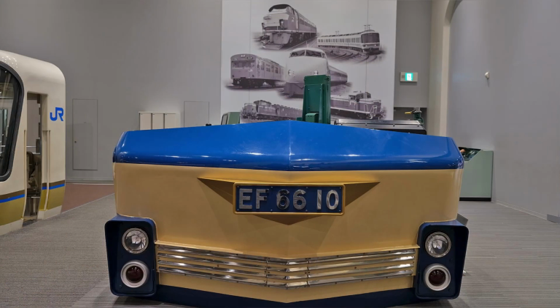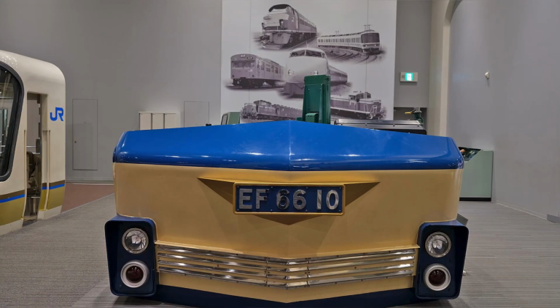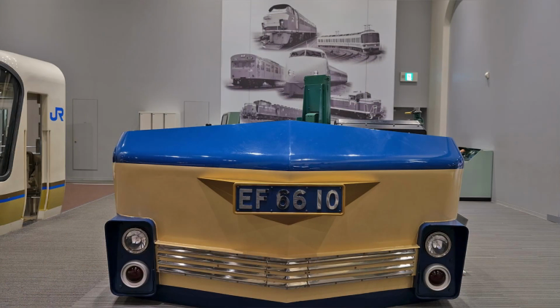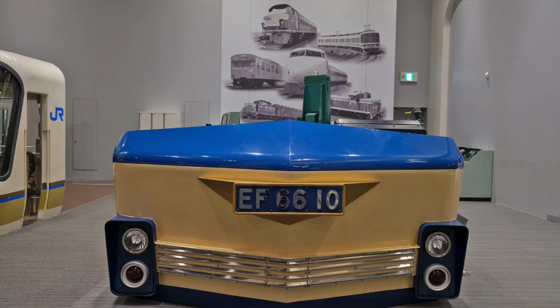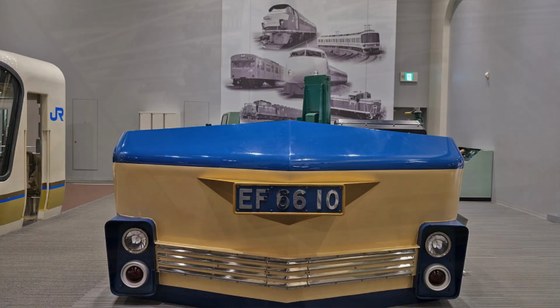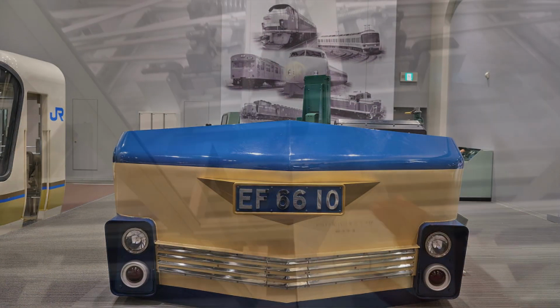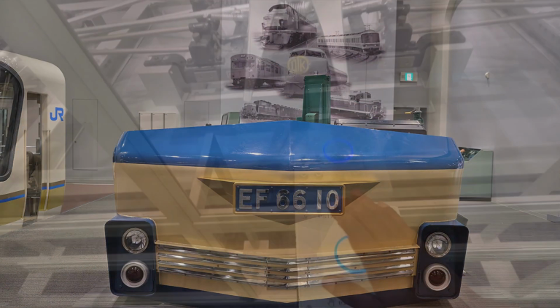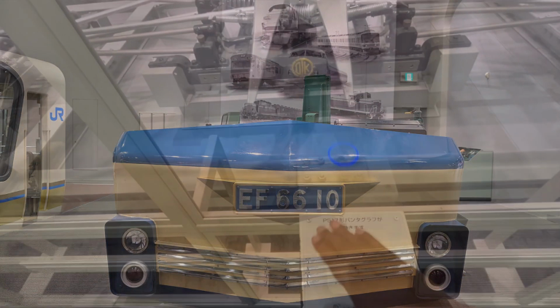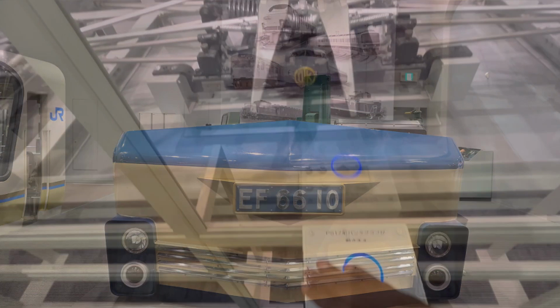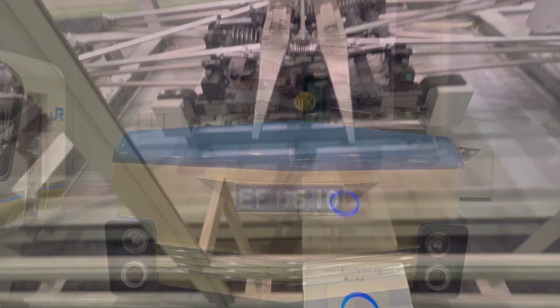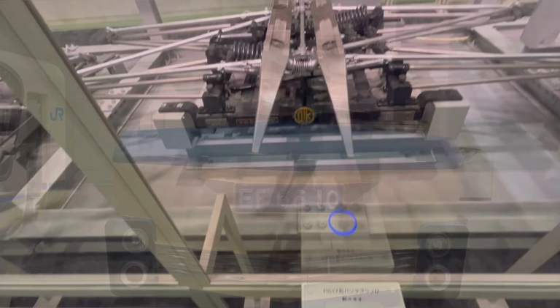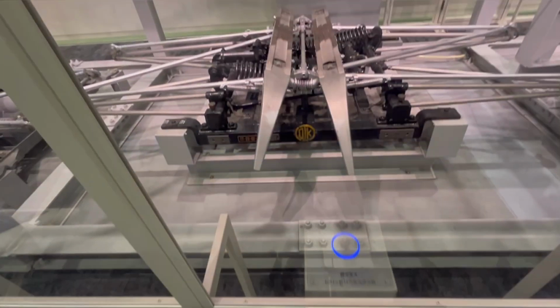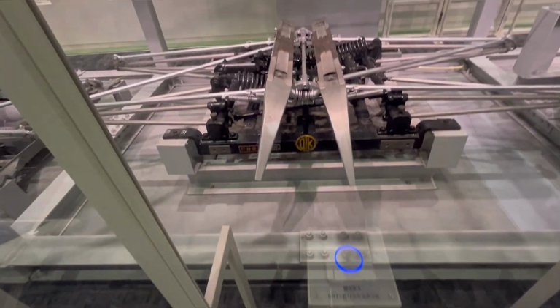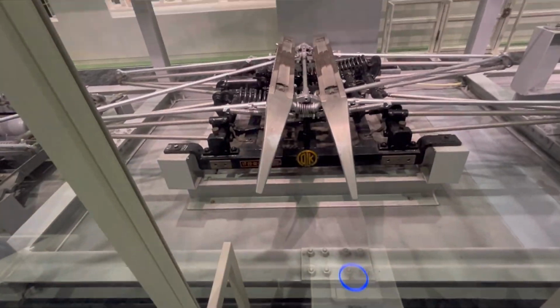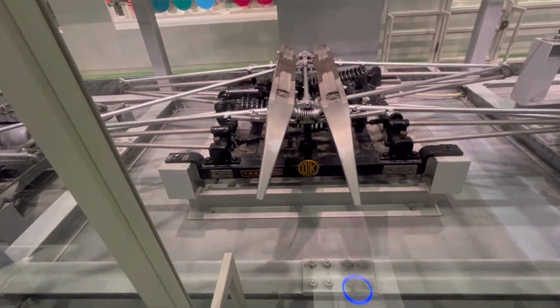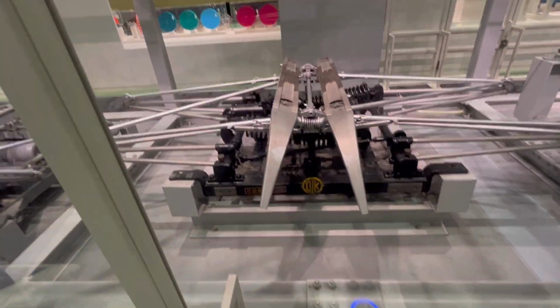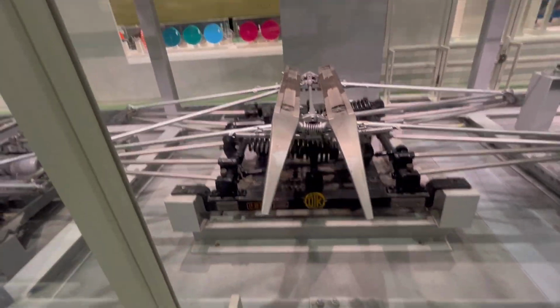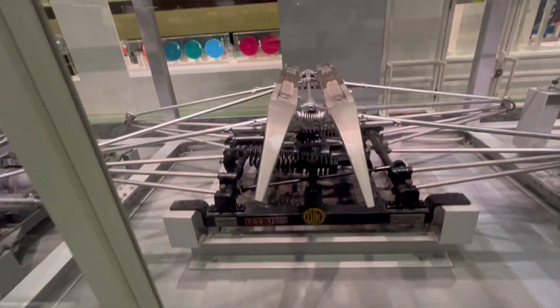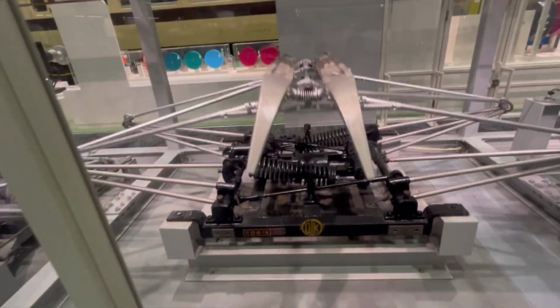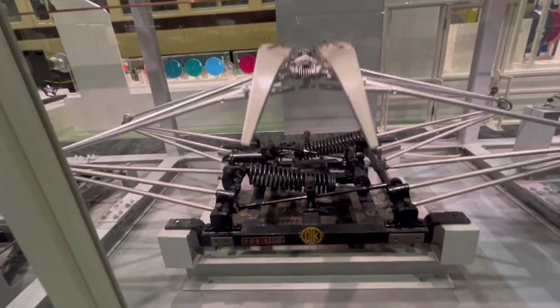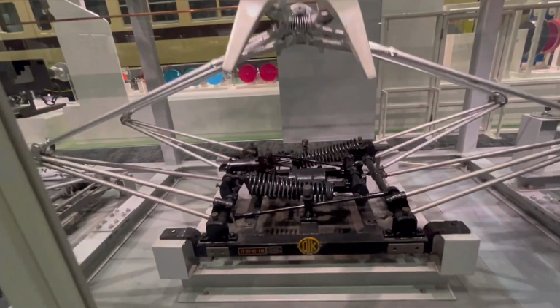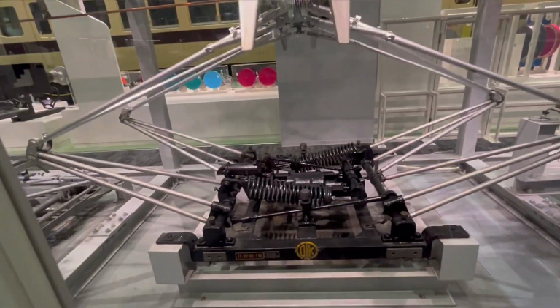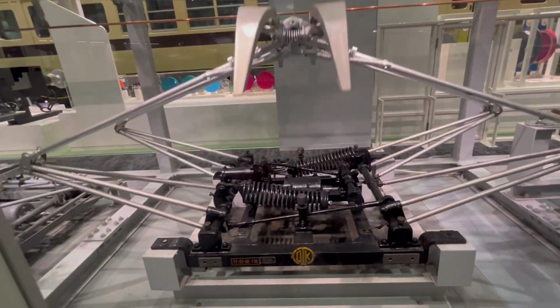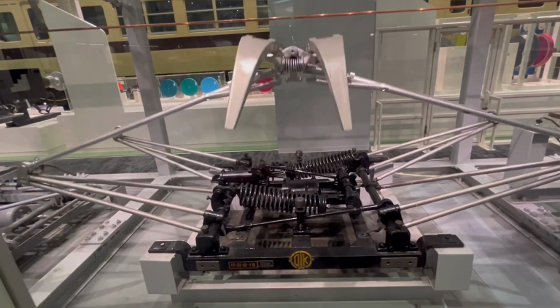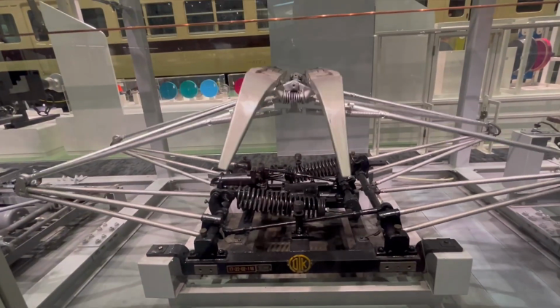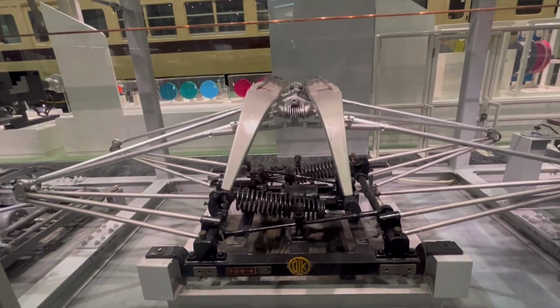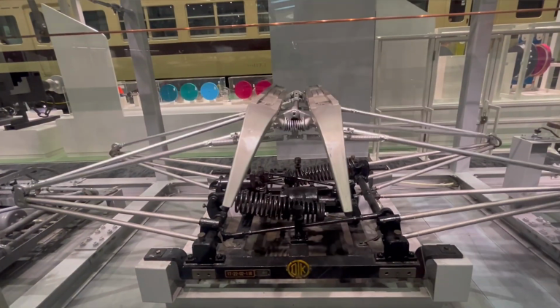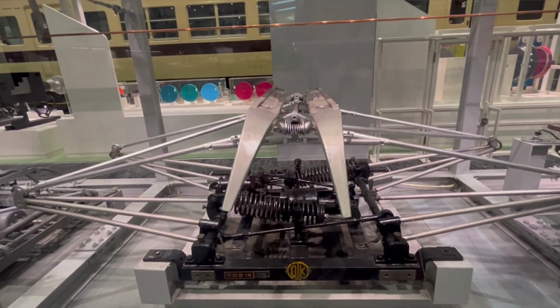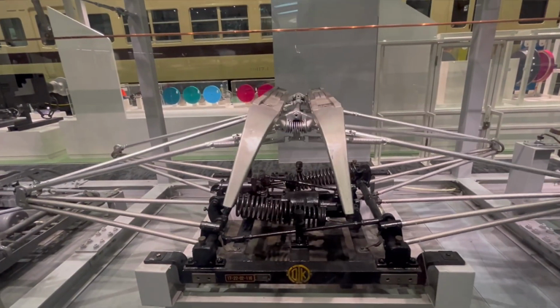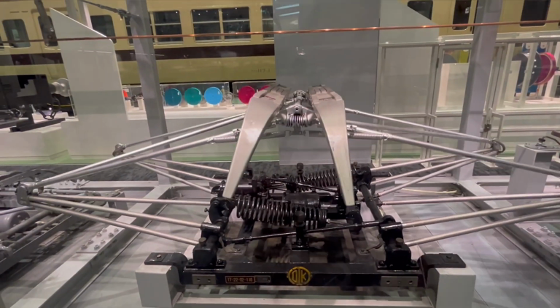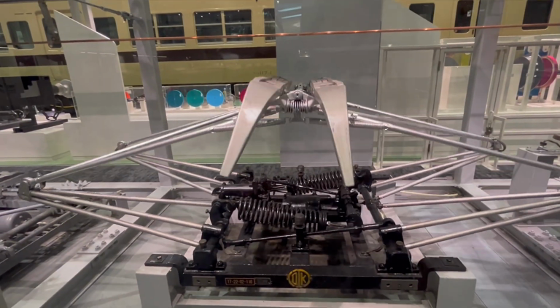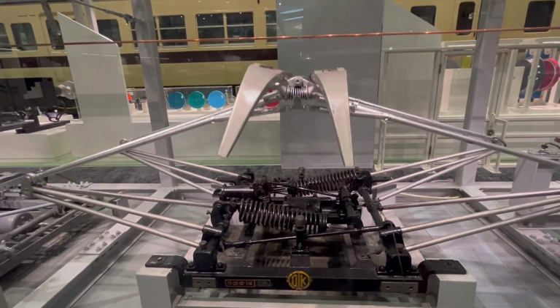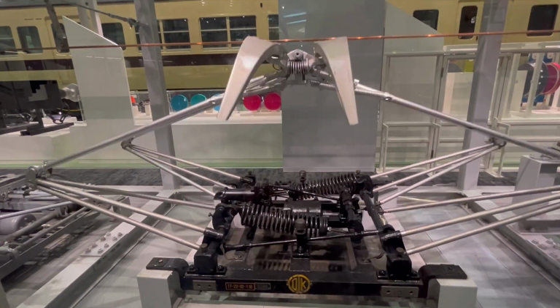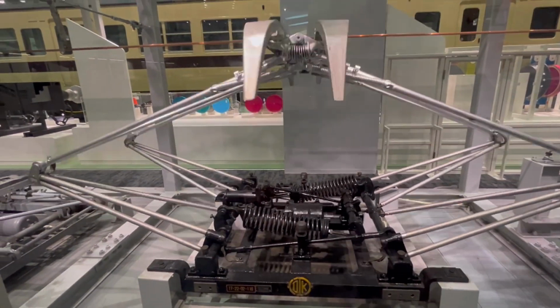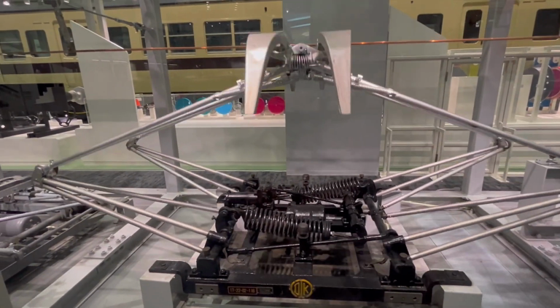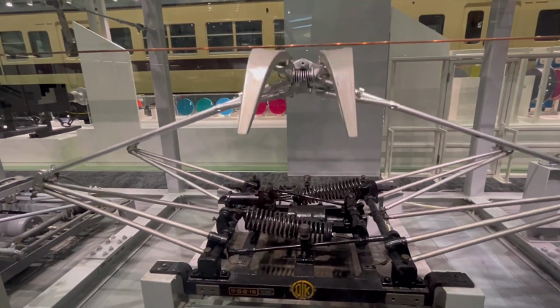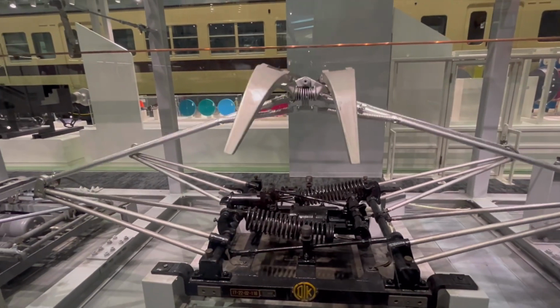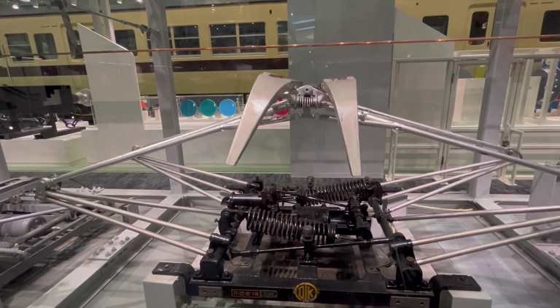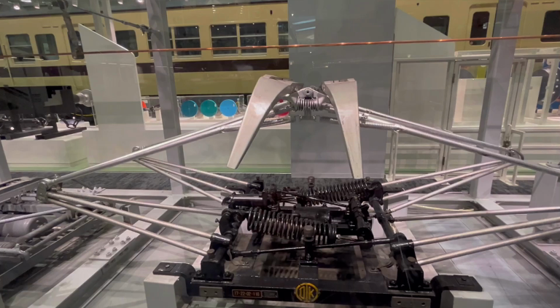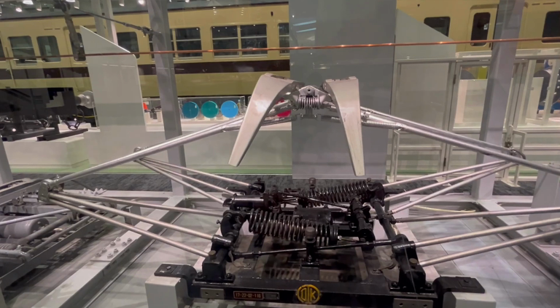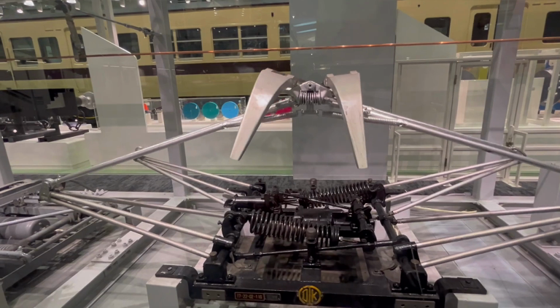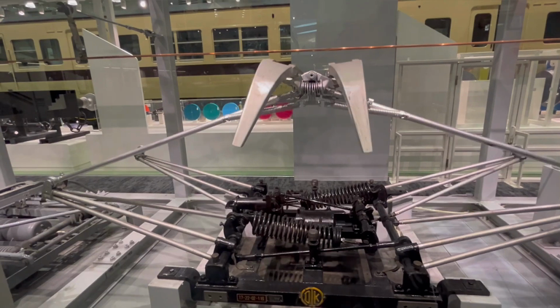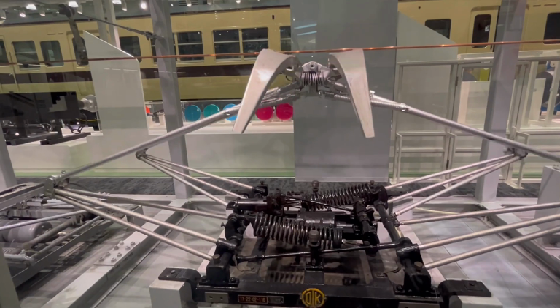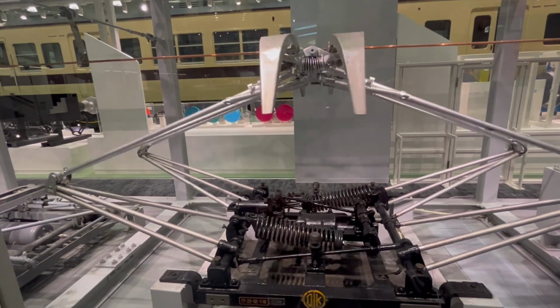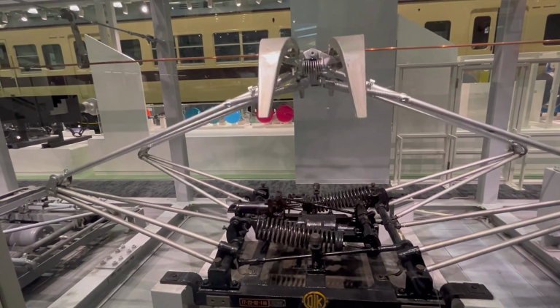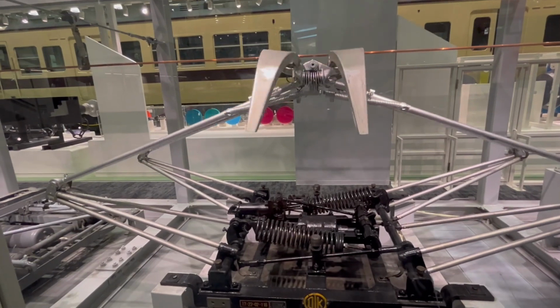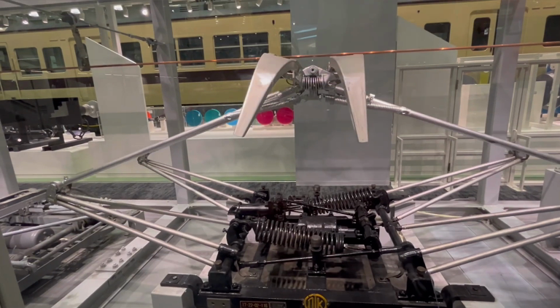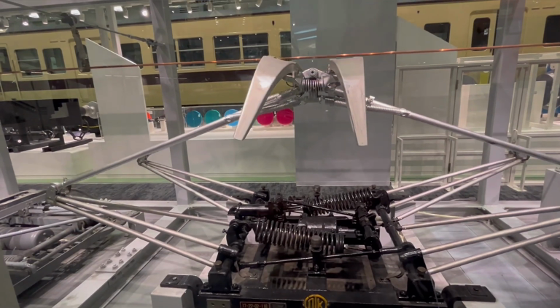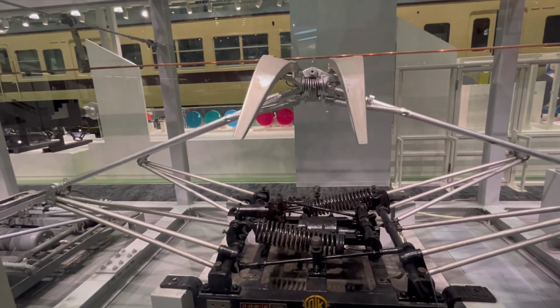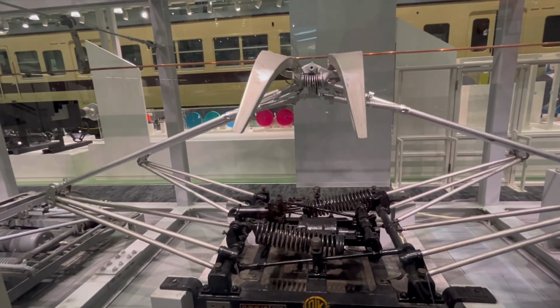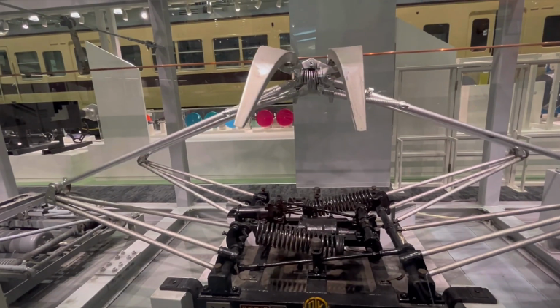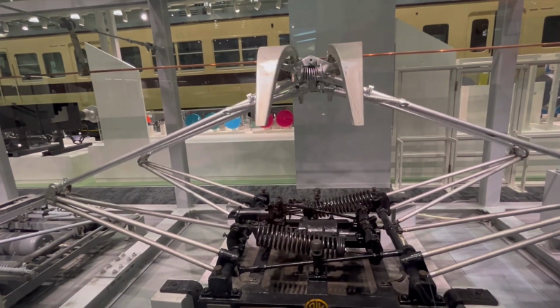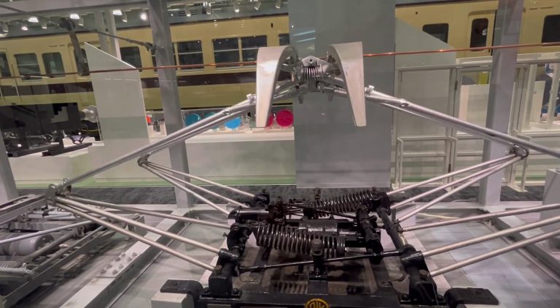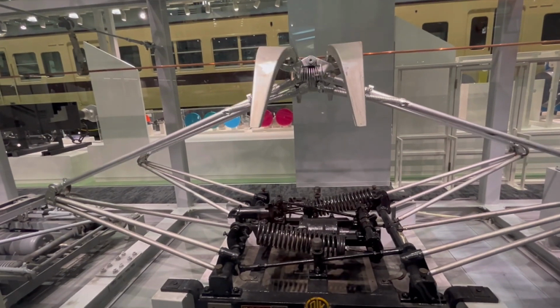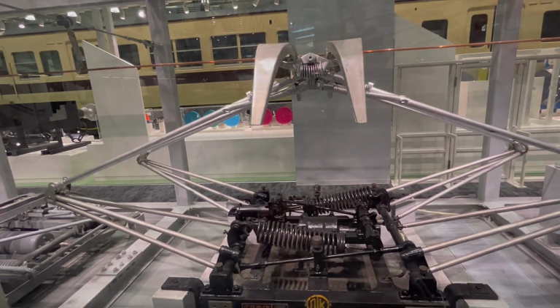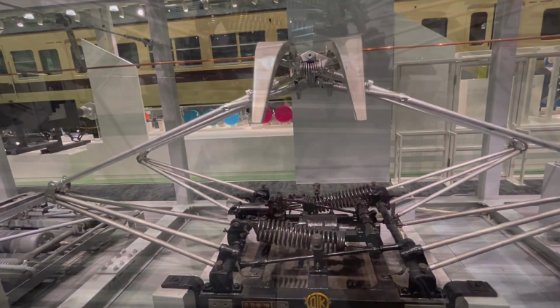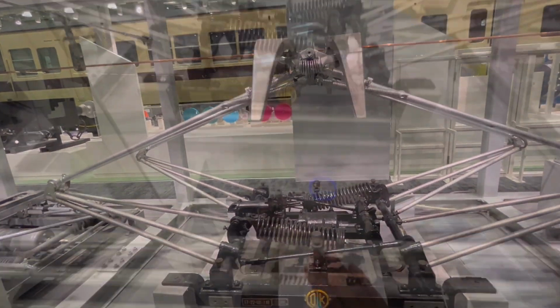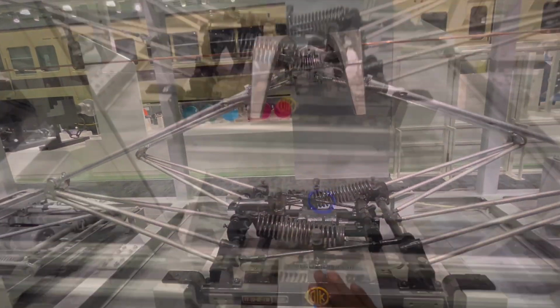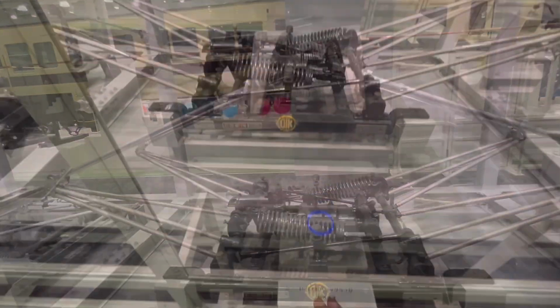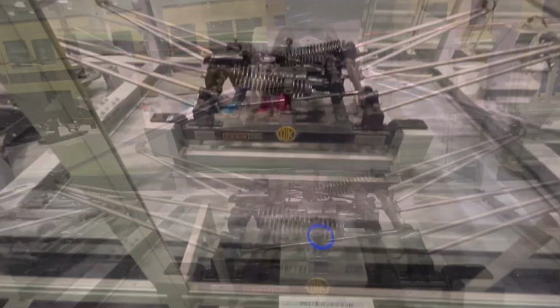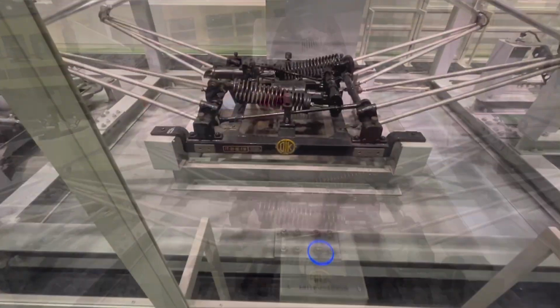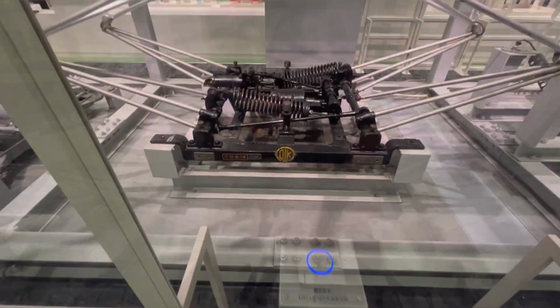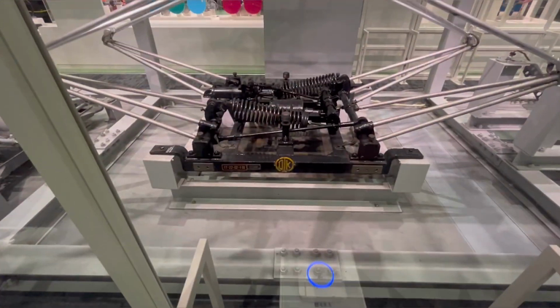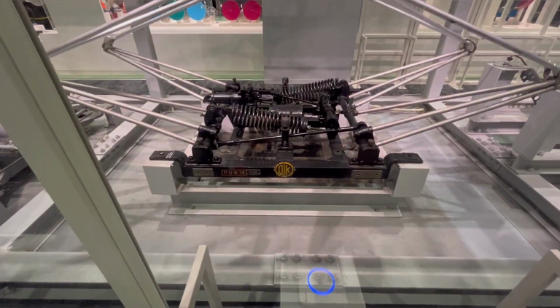Have you ever seen a pantograph? These are devices that give power to electric trains.